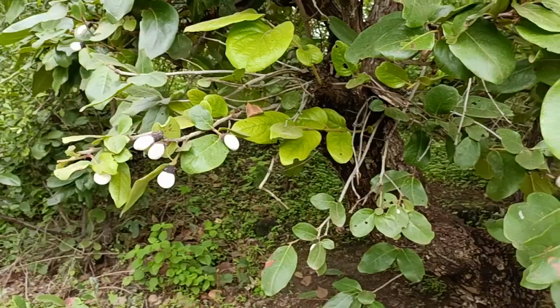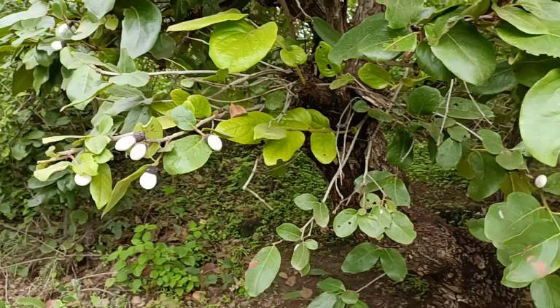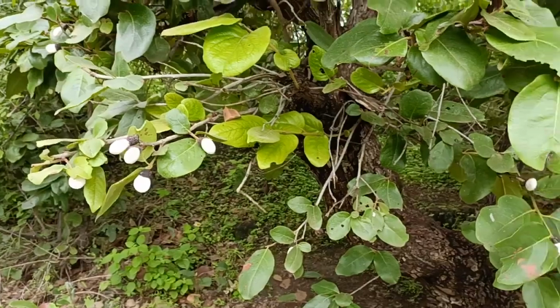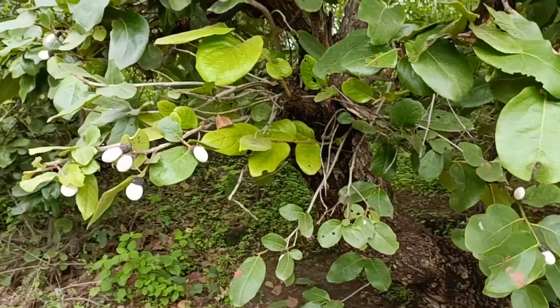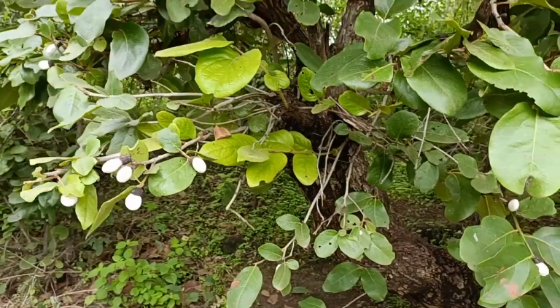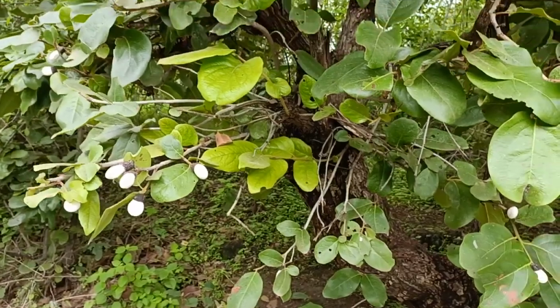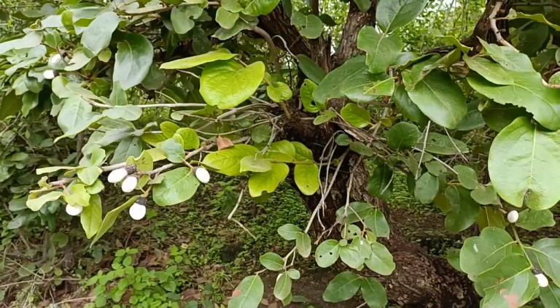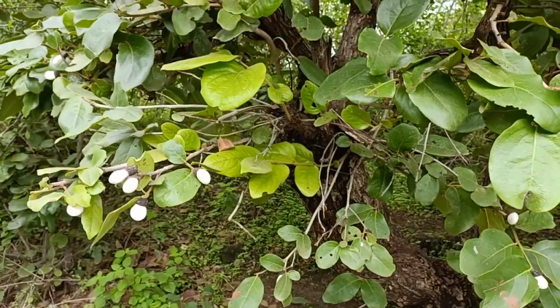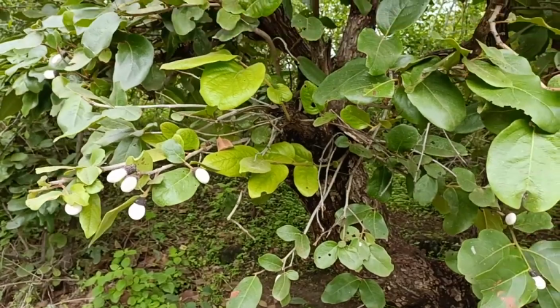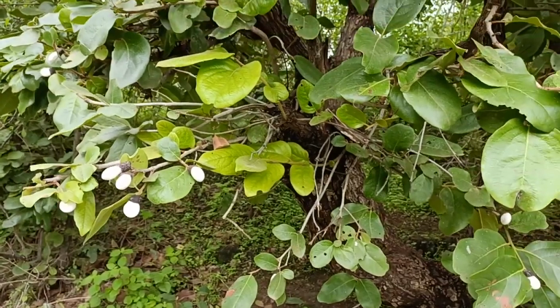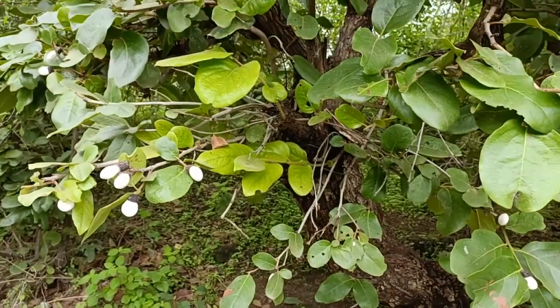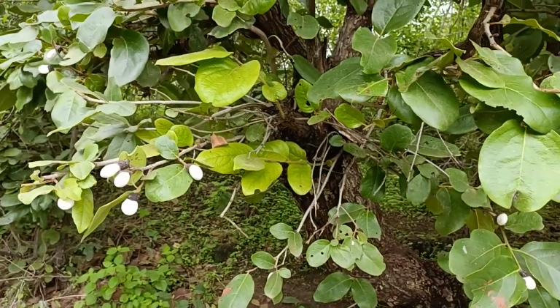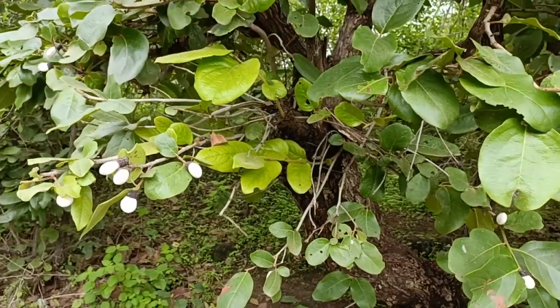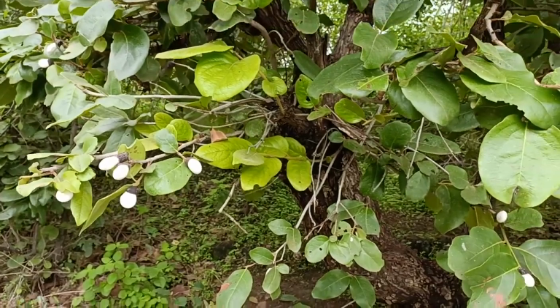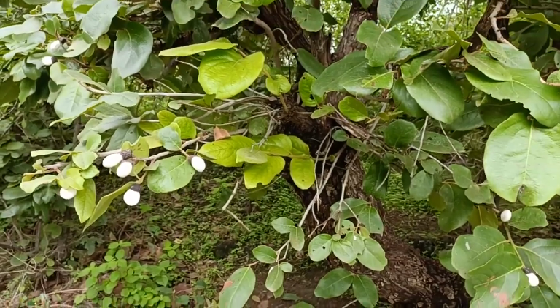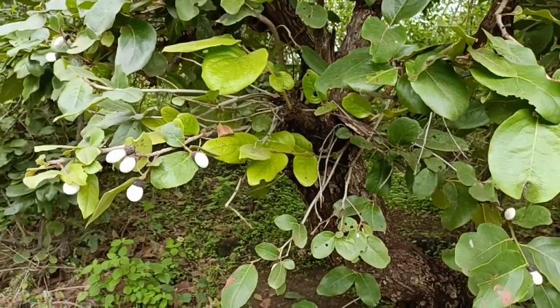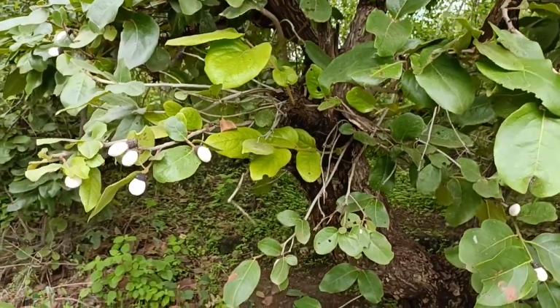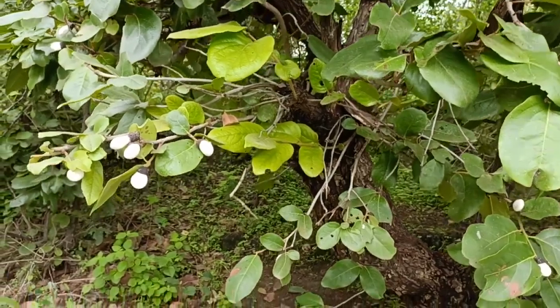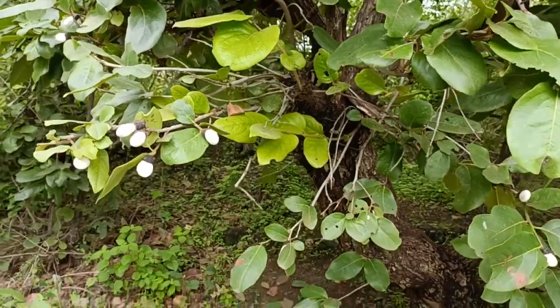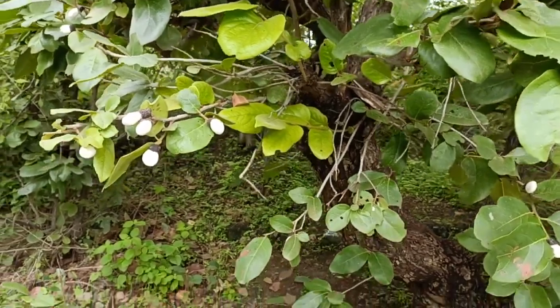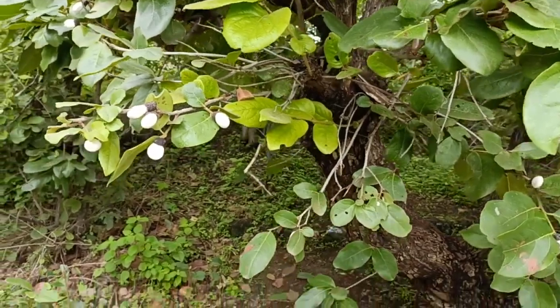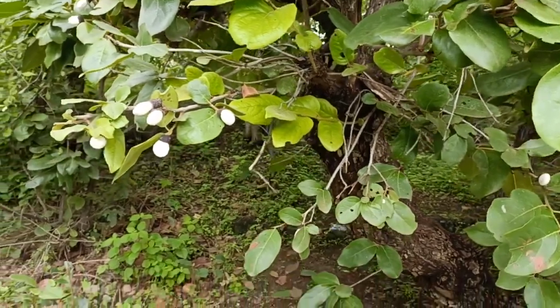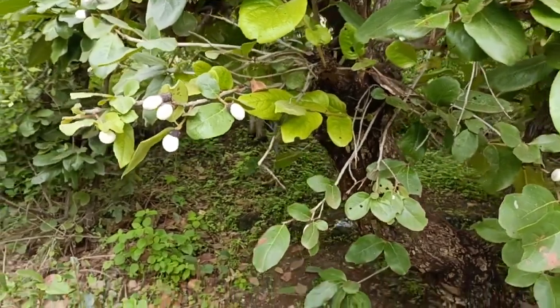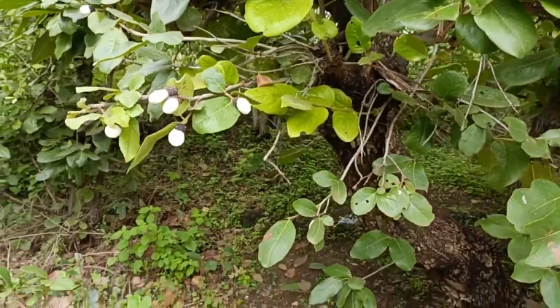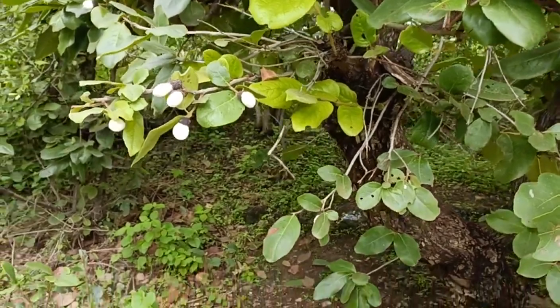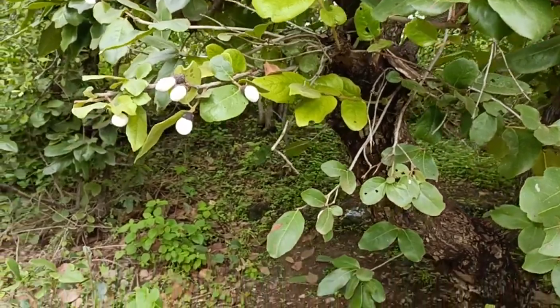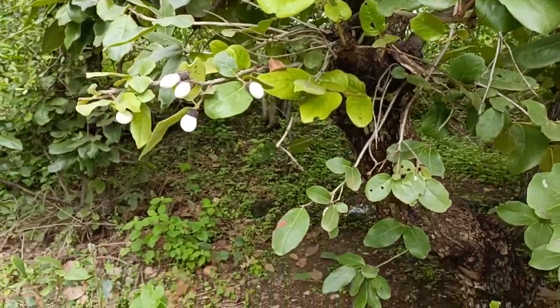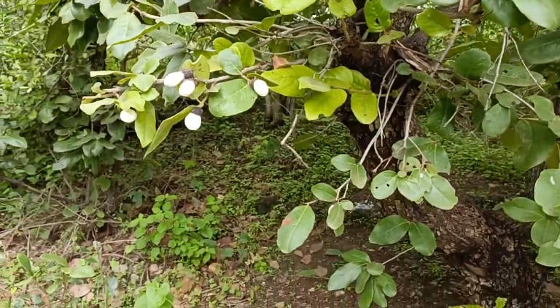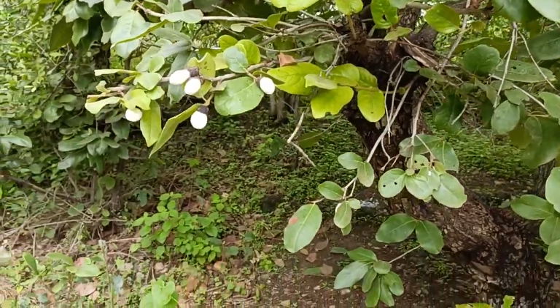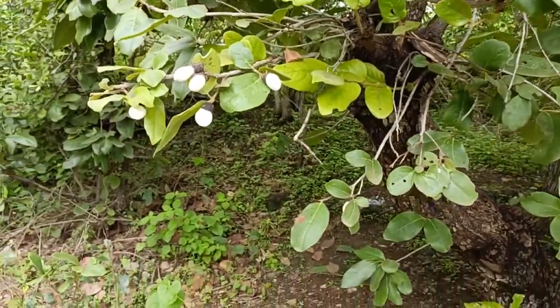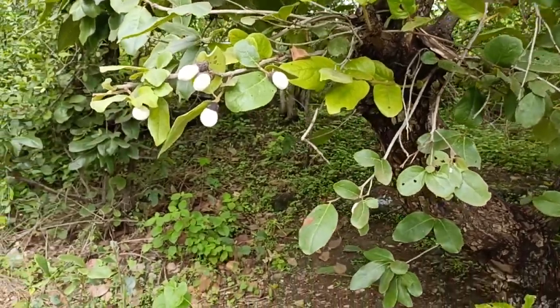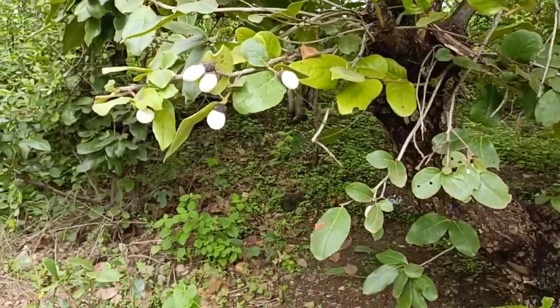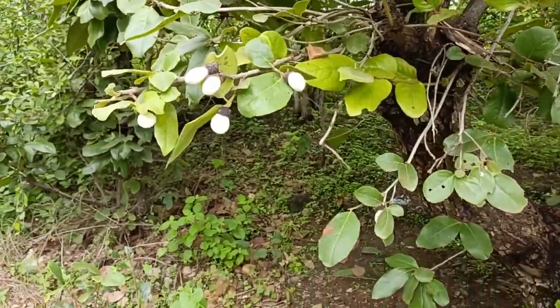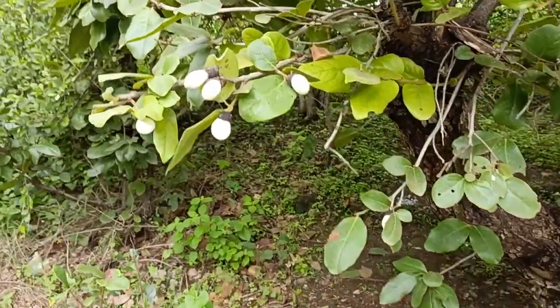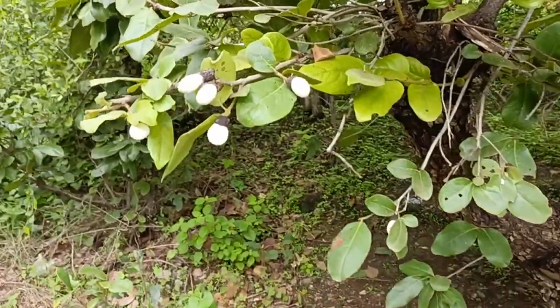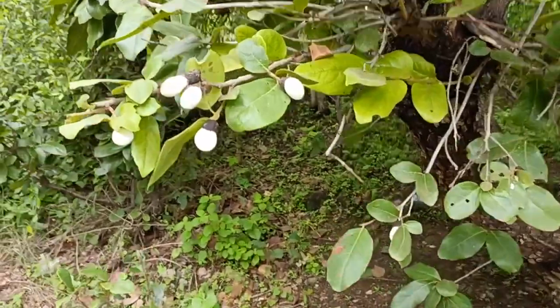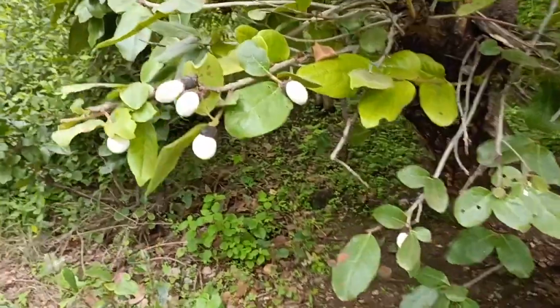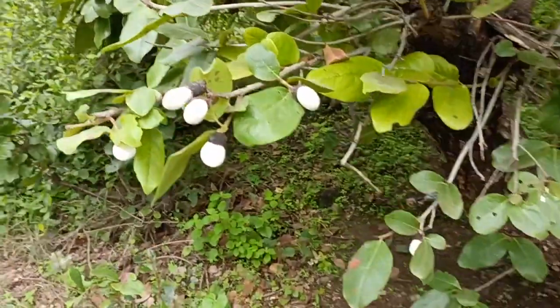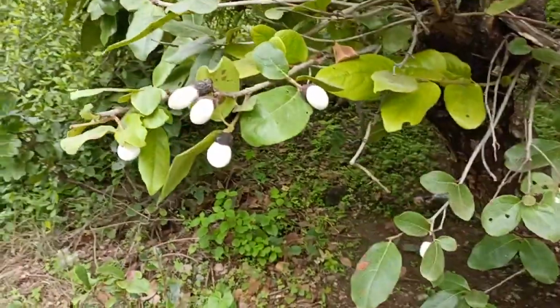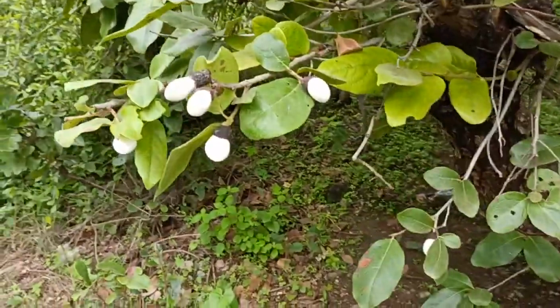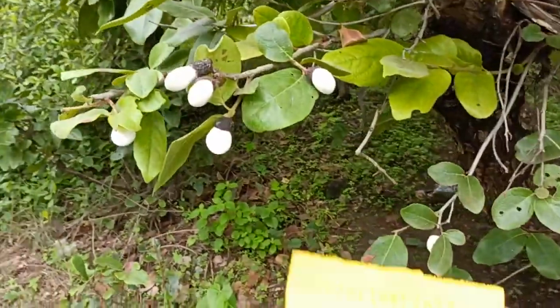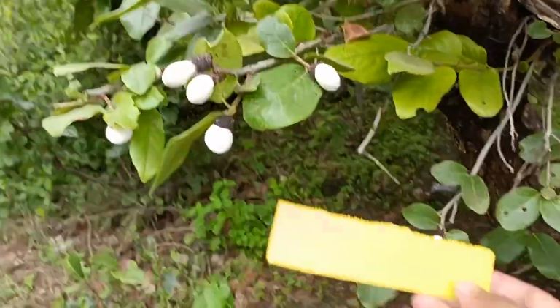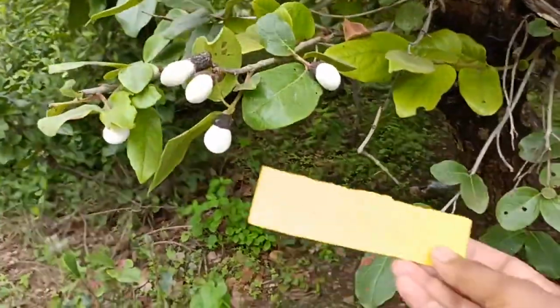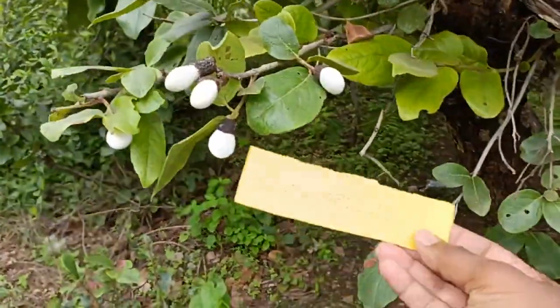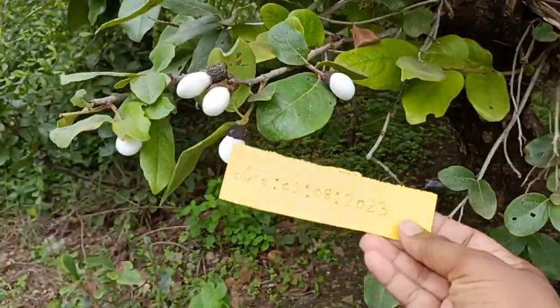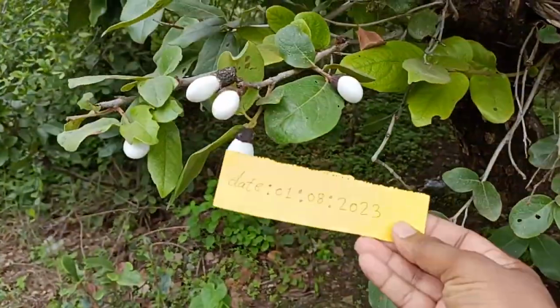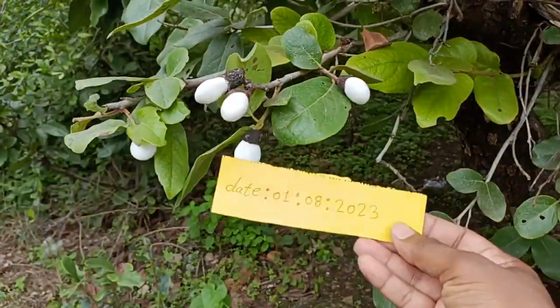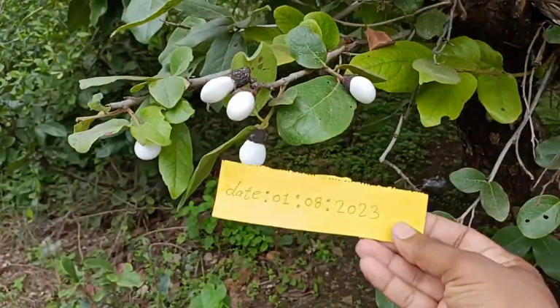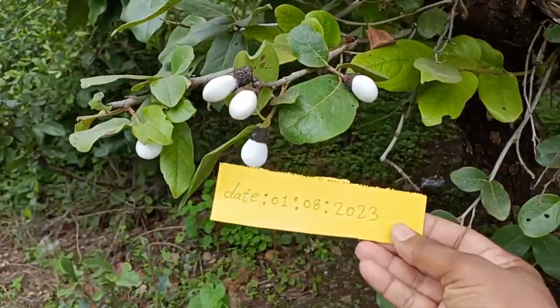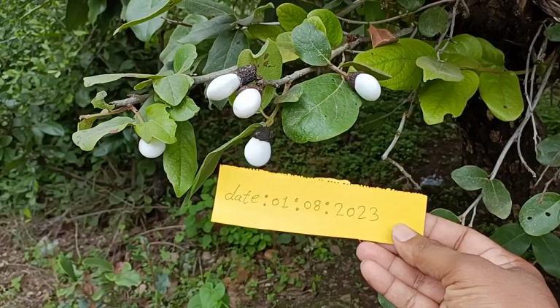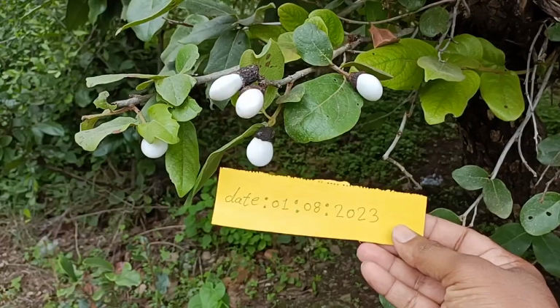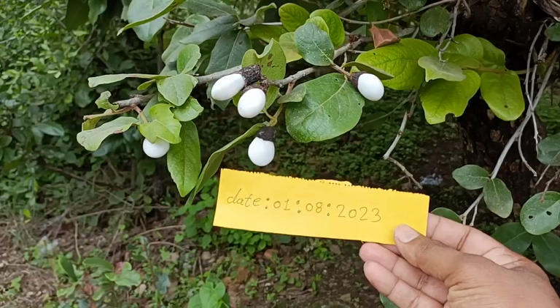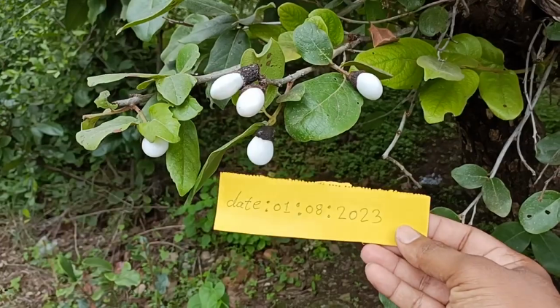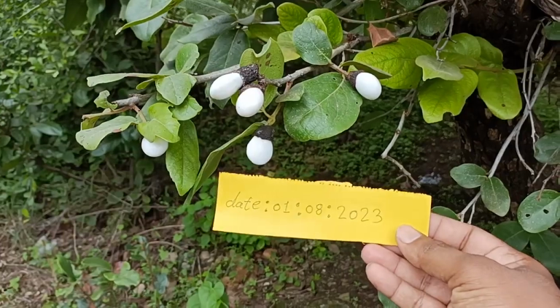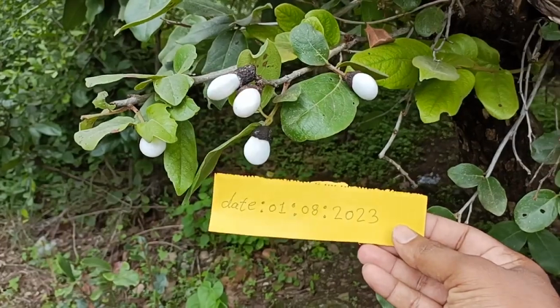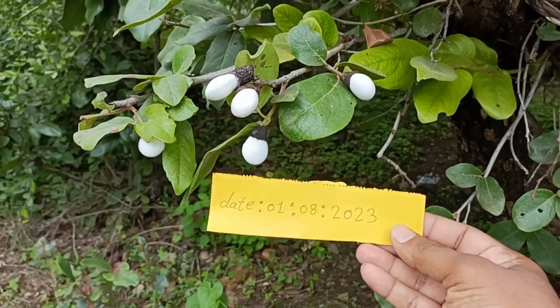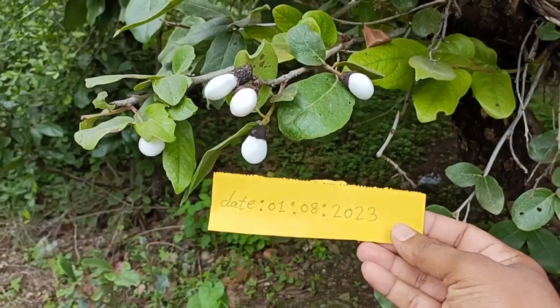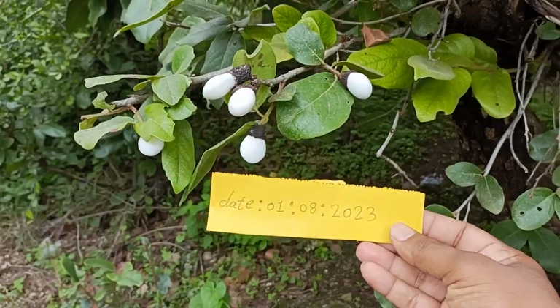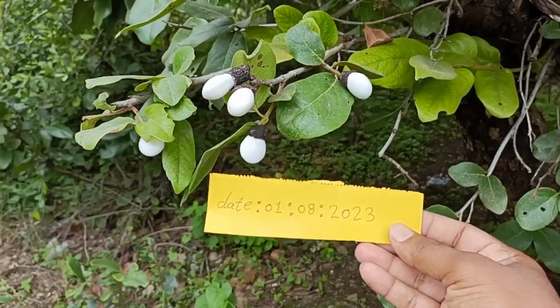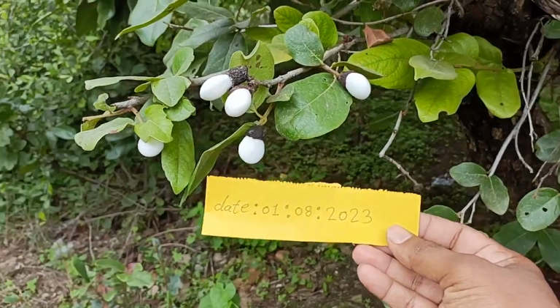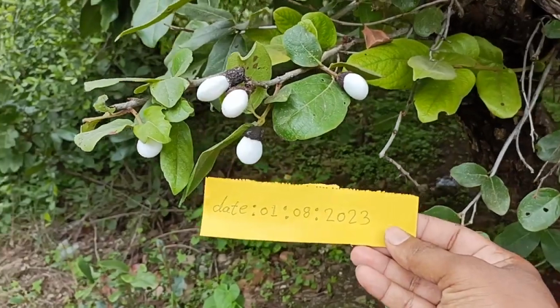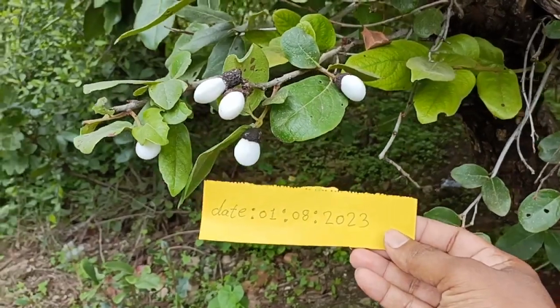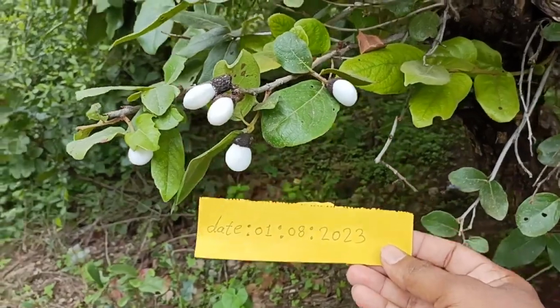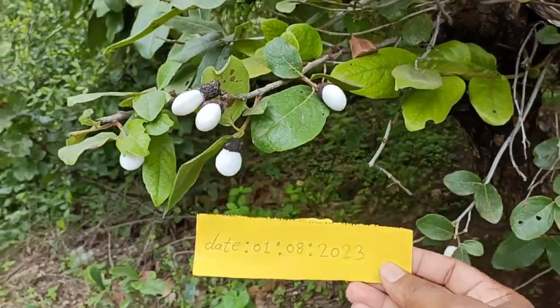This is the white beebaga tree. Let's see the matches test.